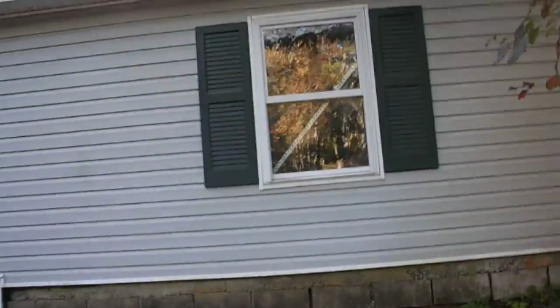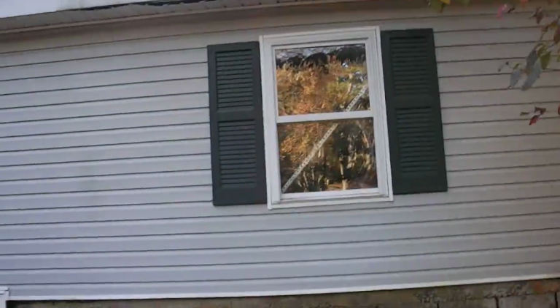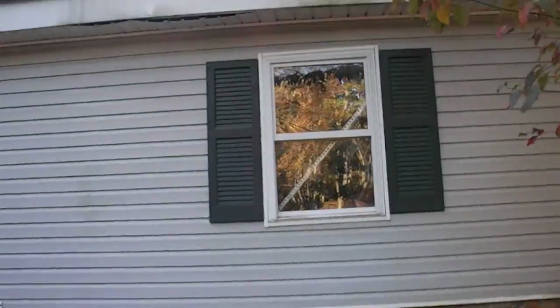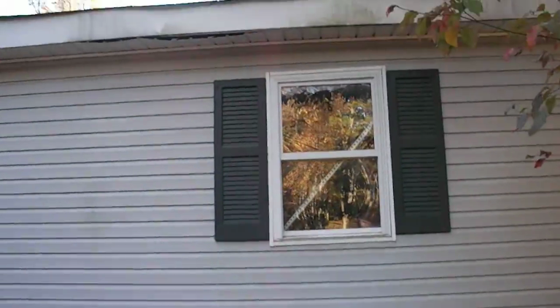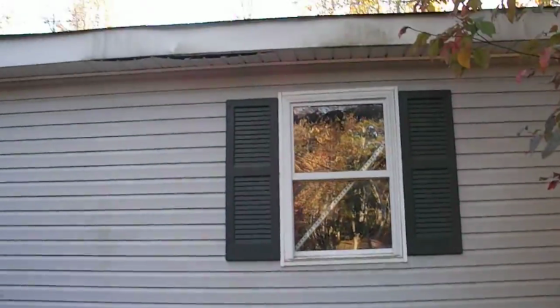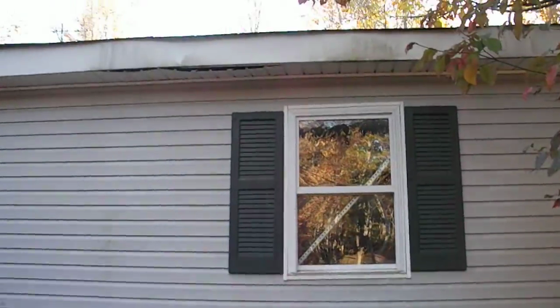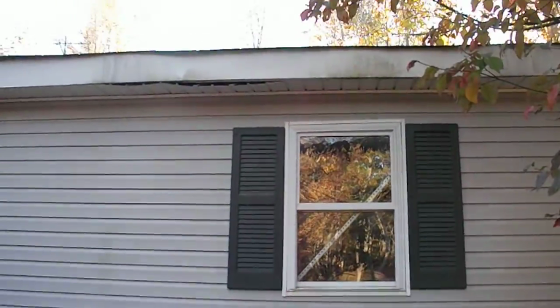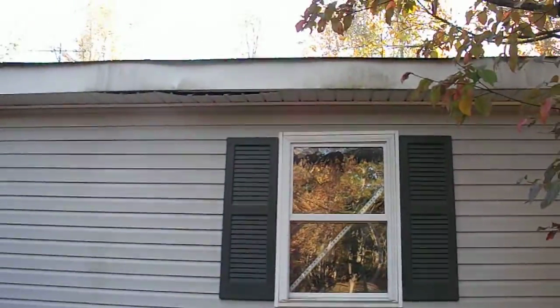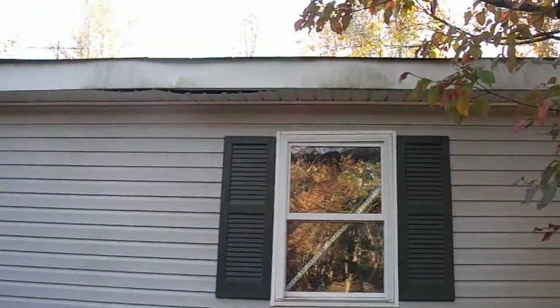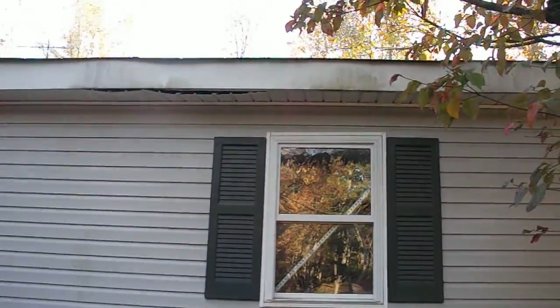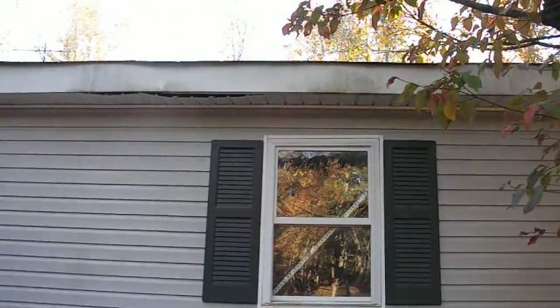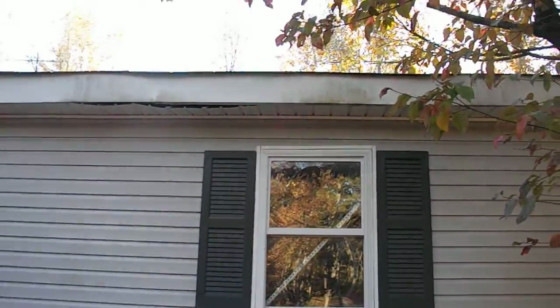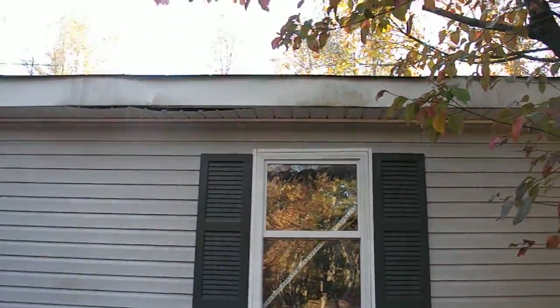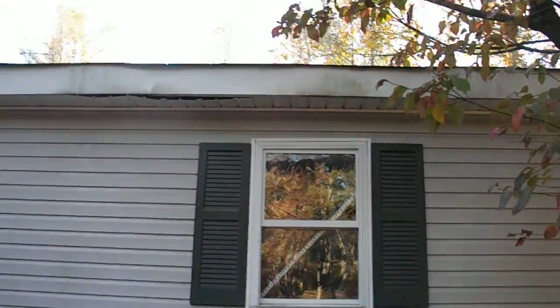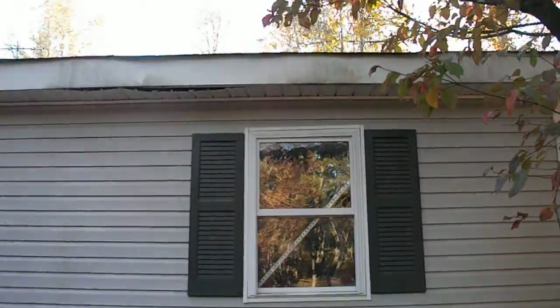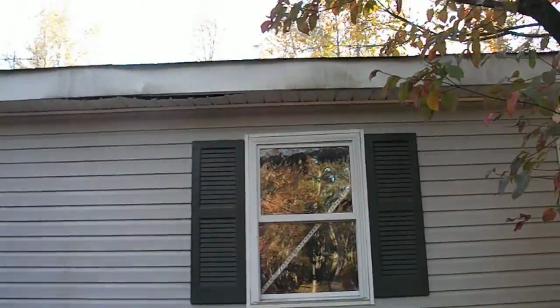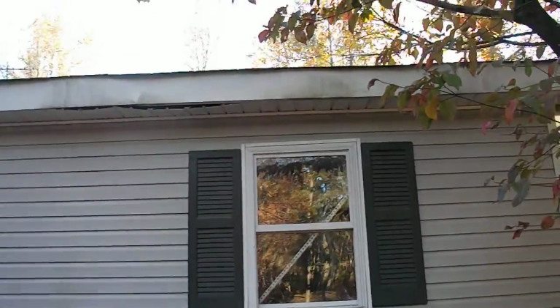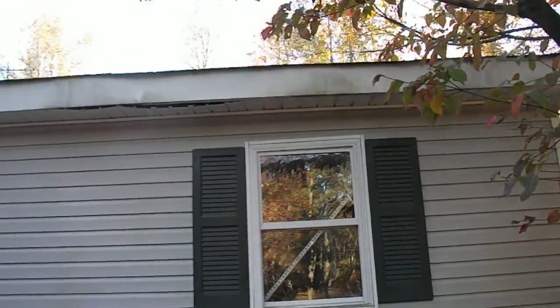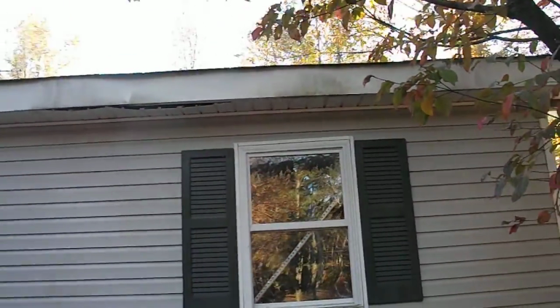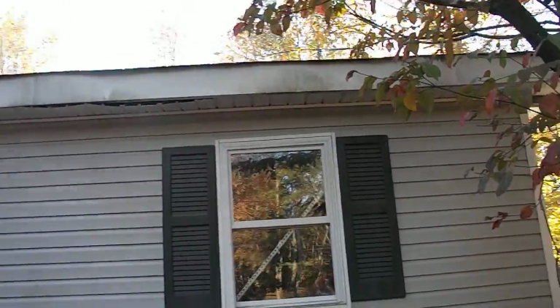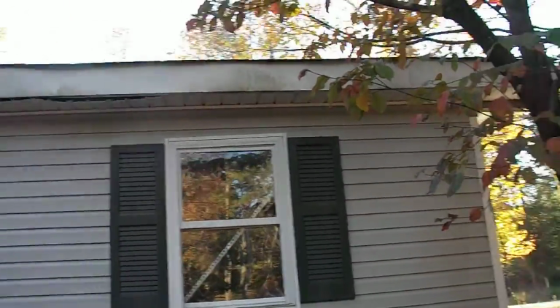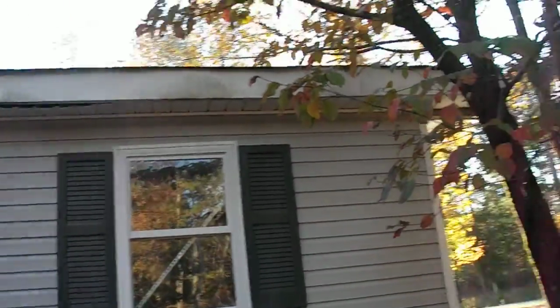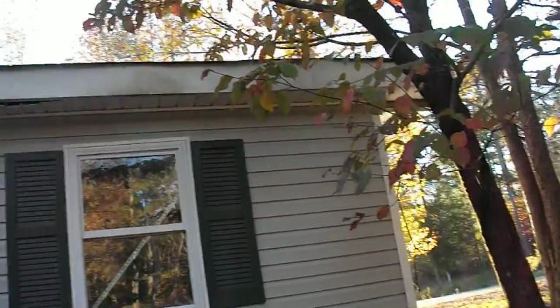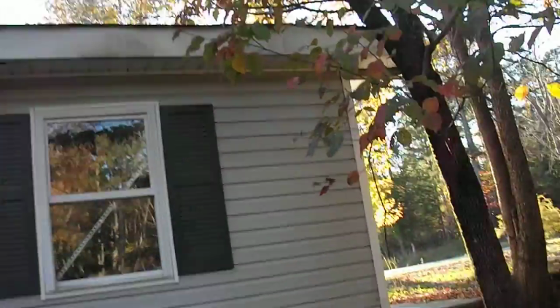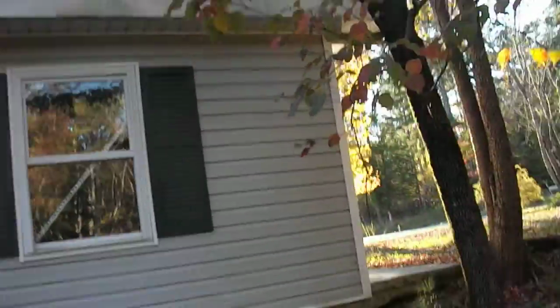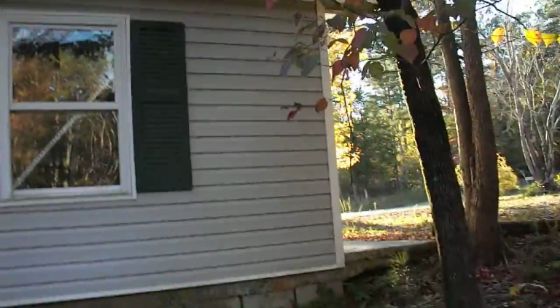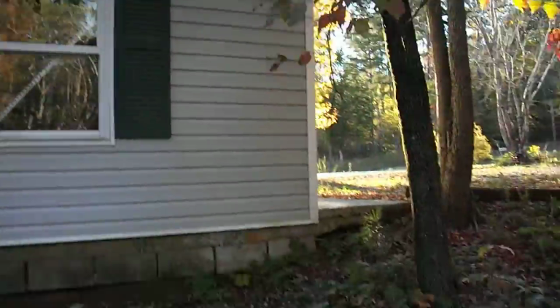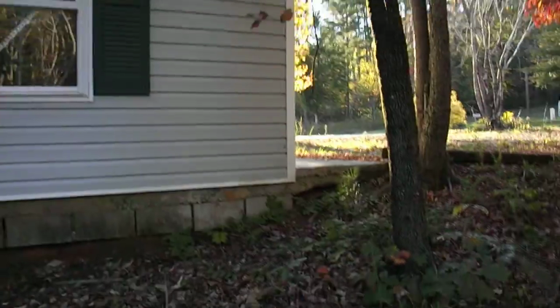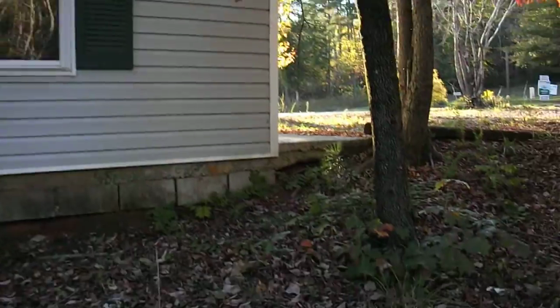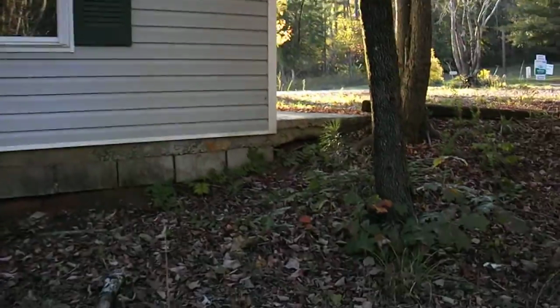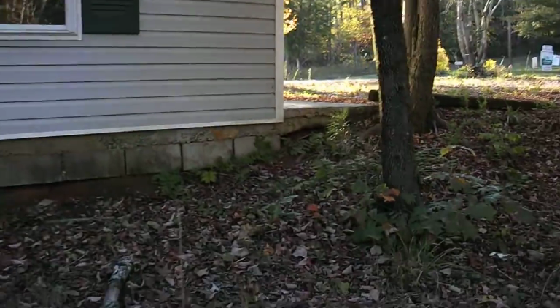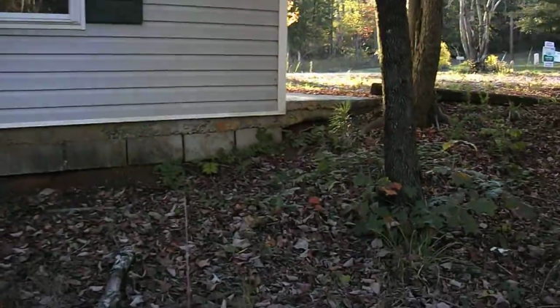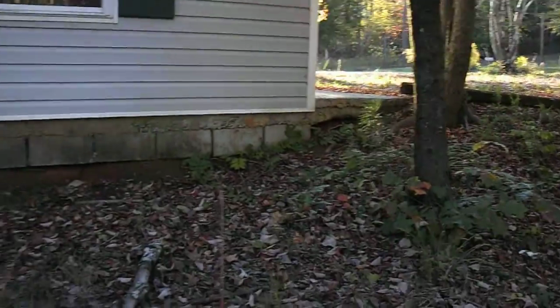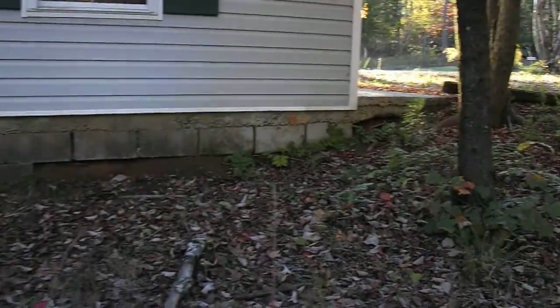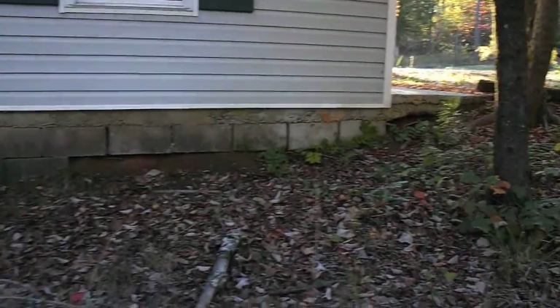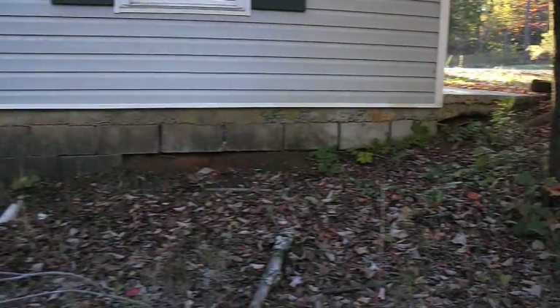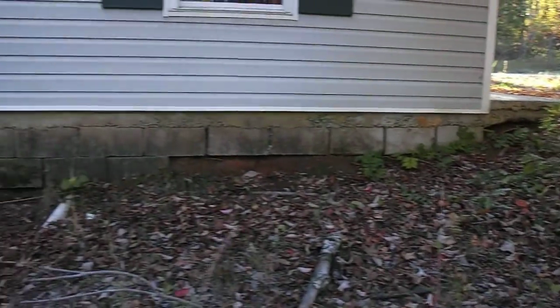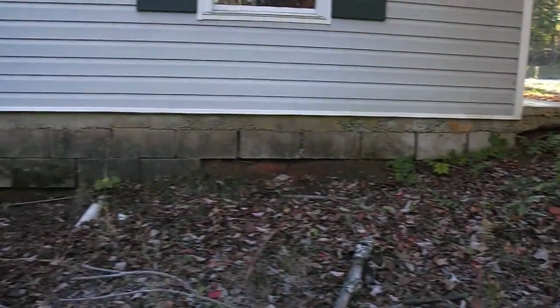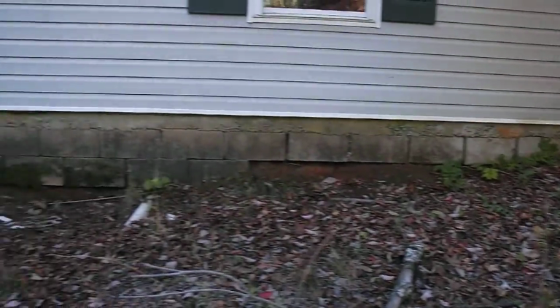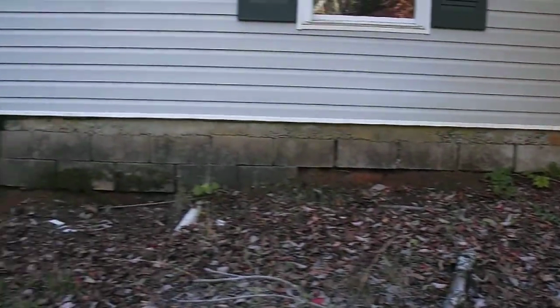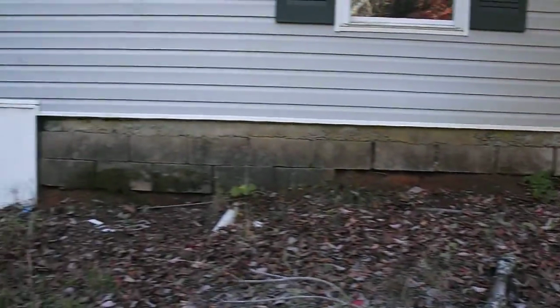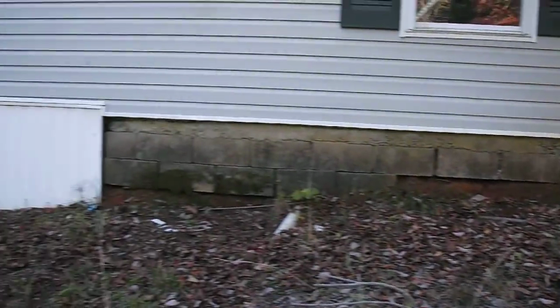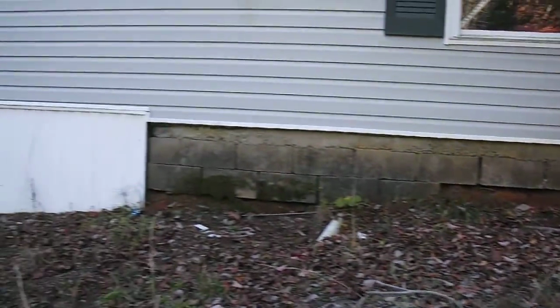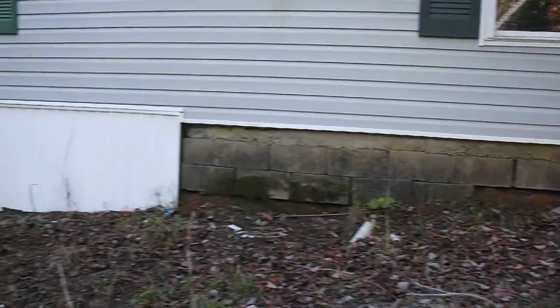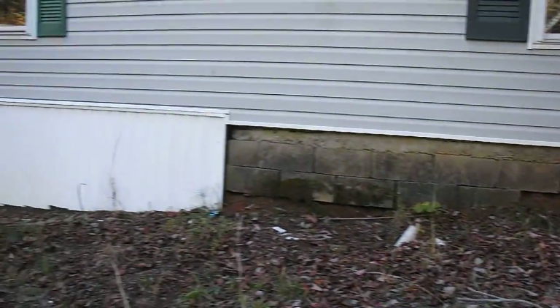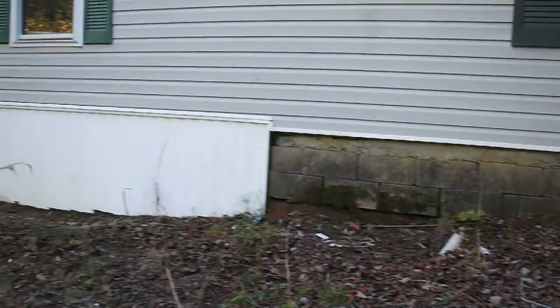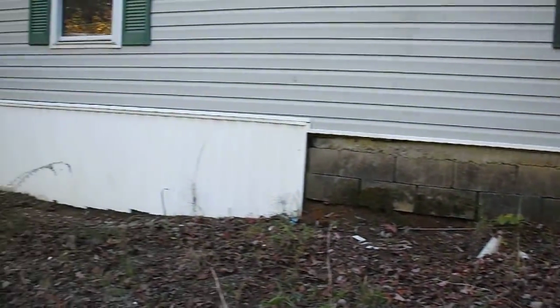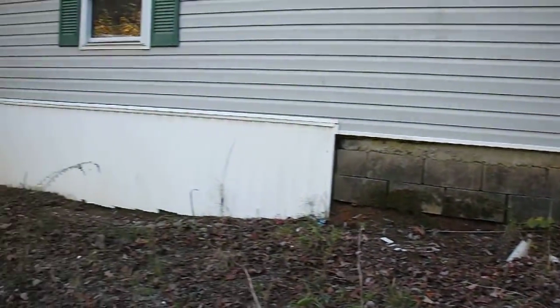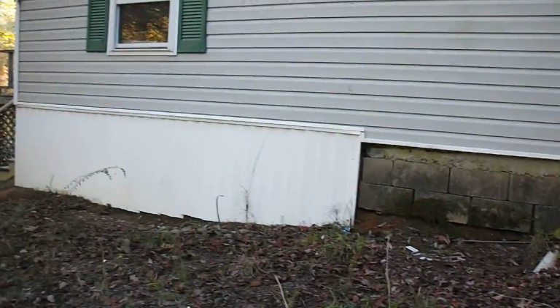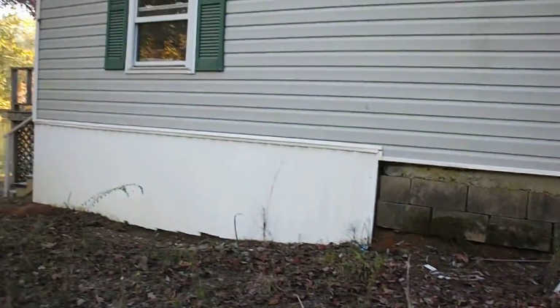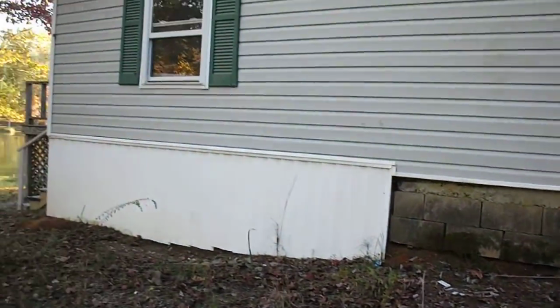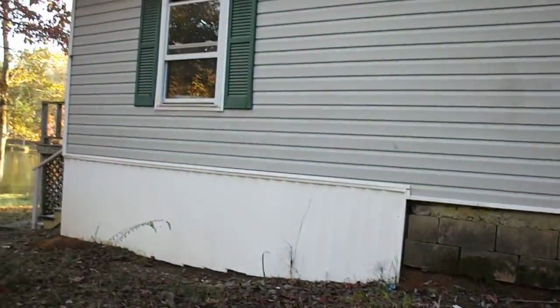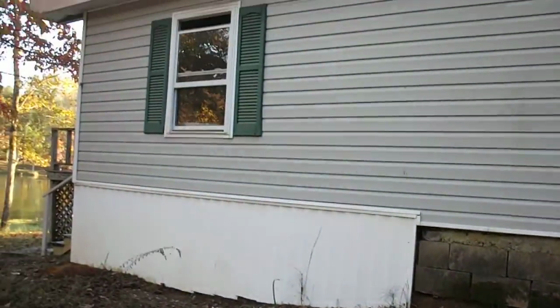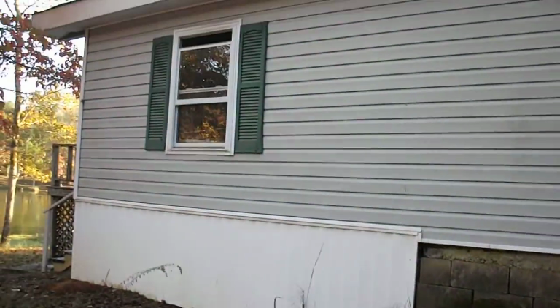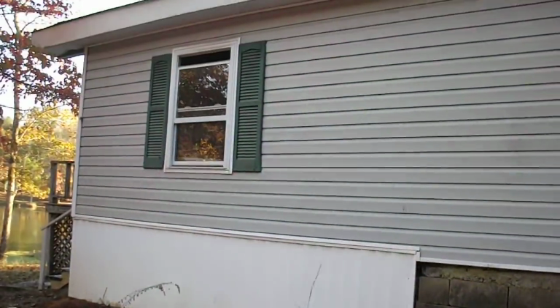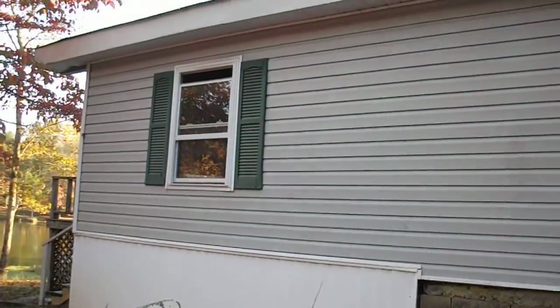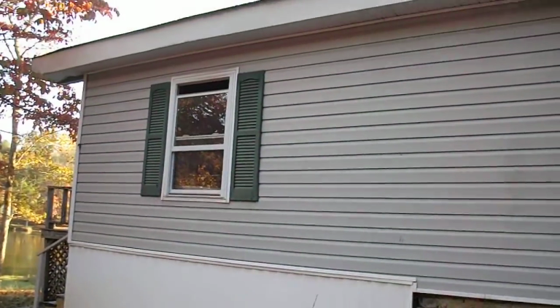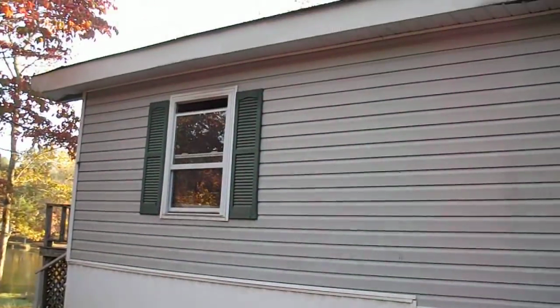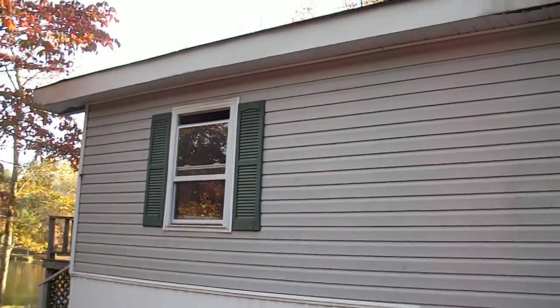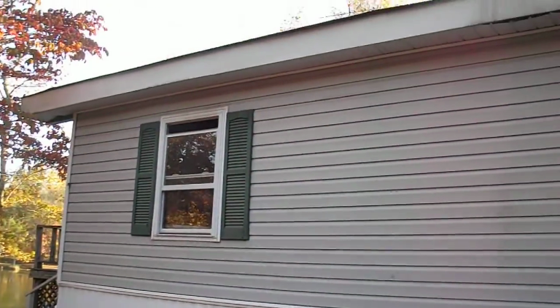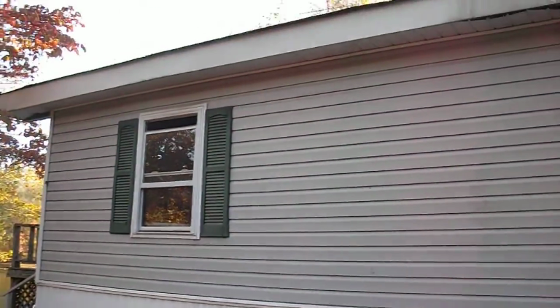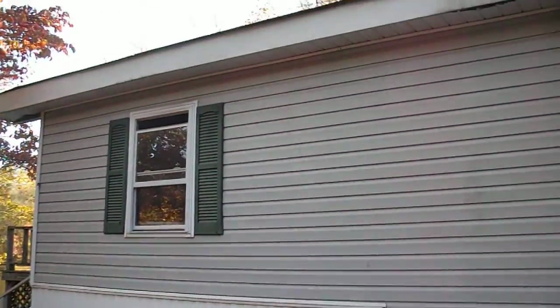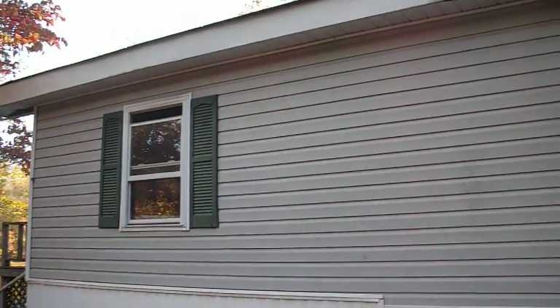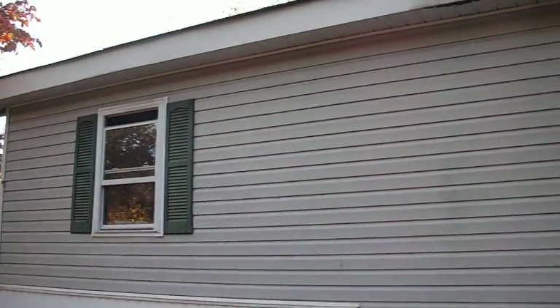Got a little soffit coming up right up there. Kind of see the foundation.